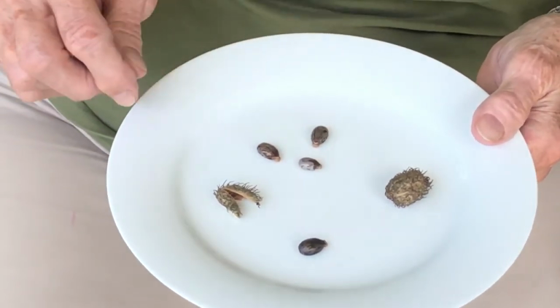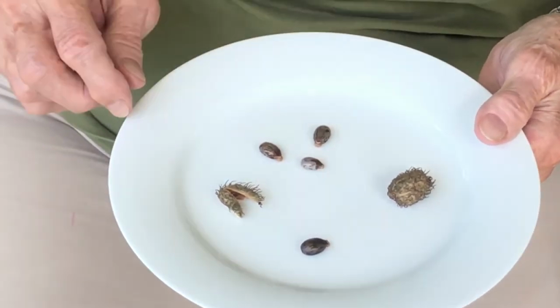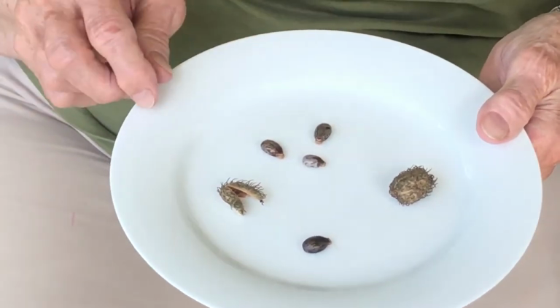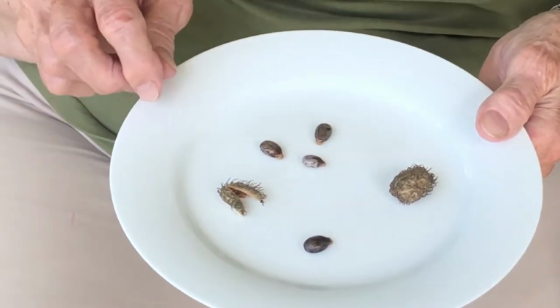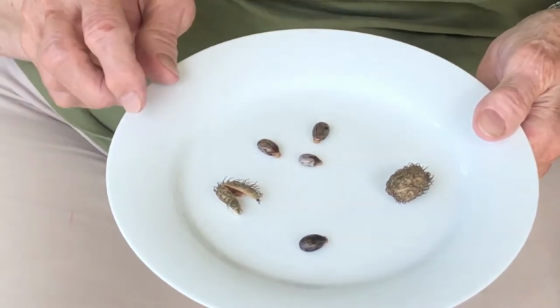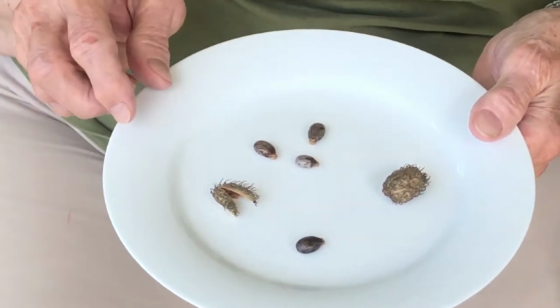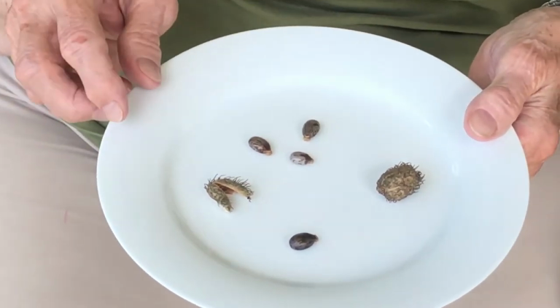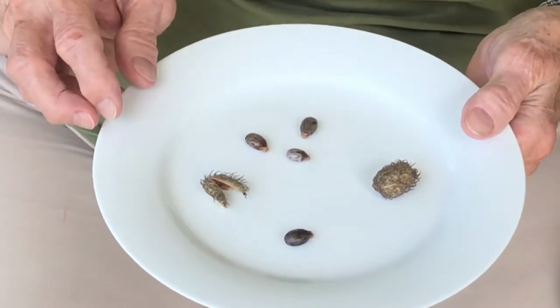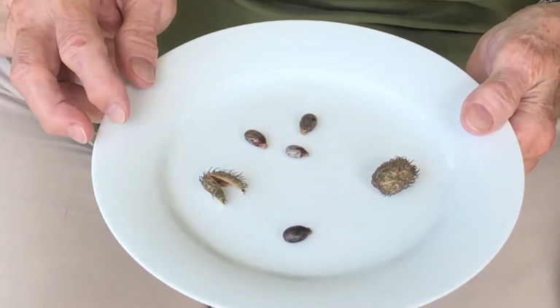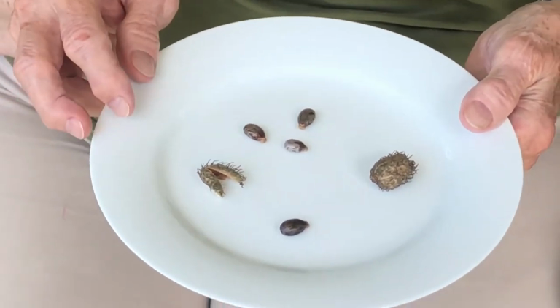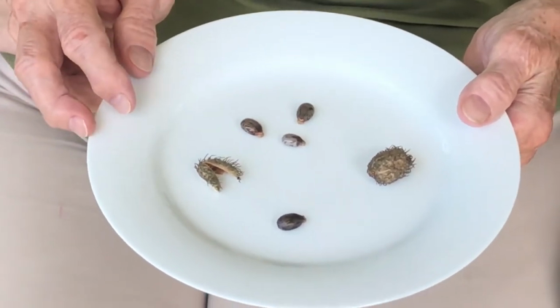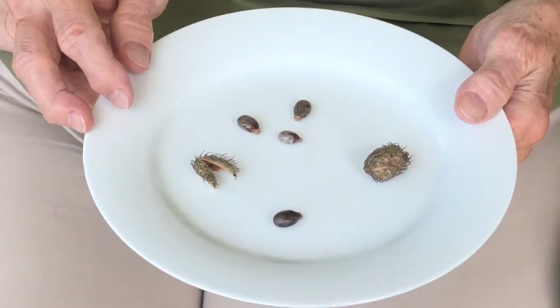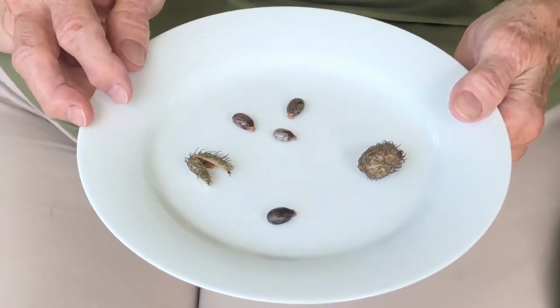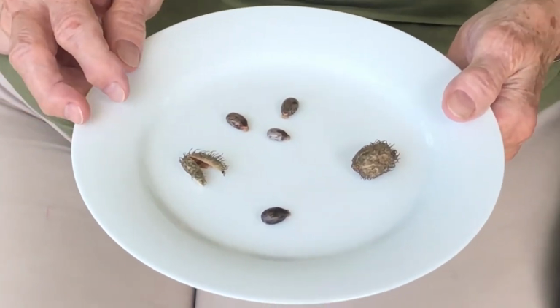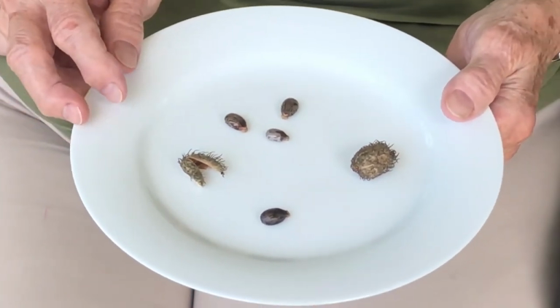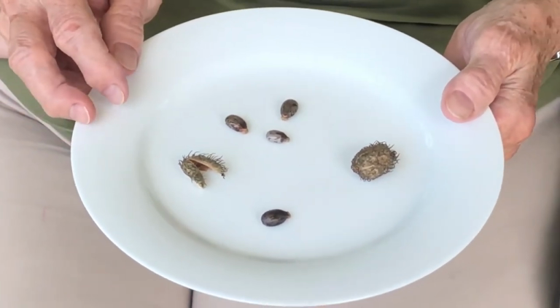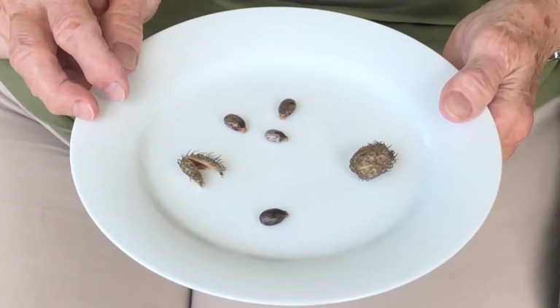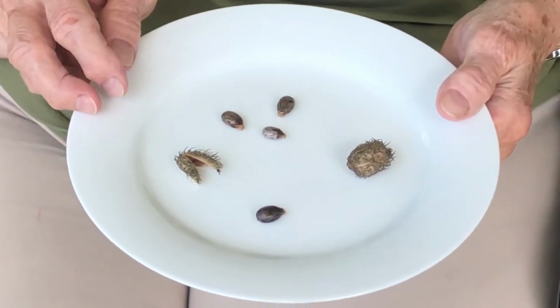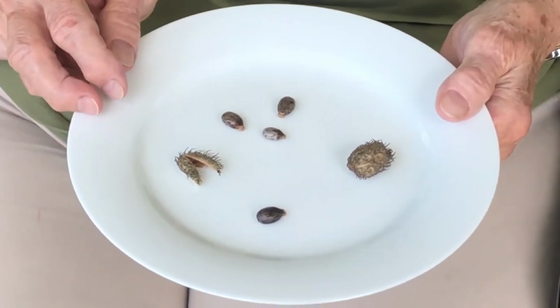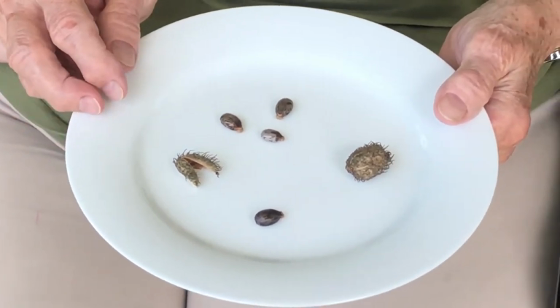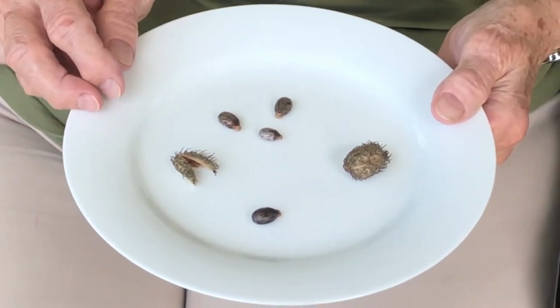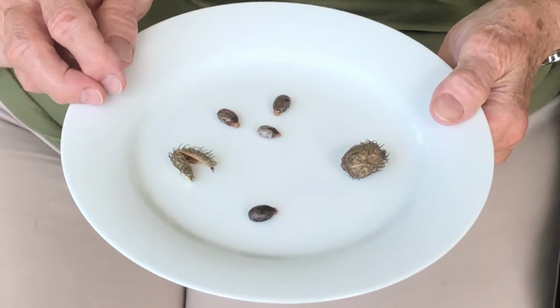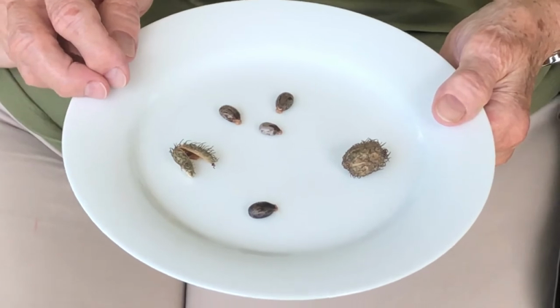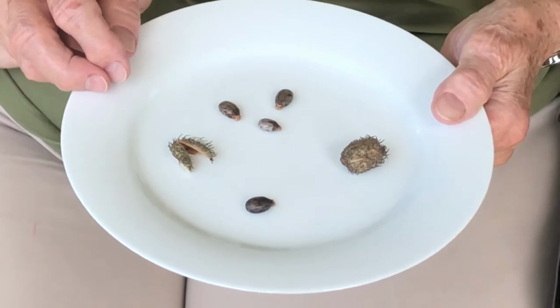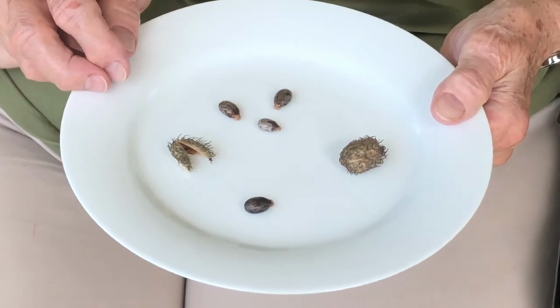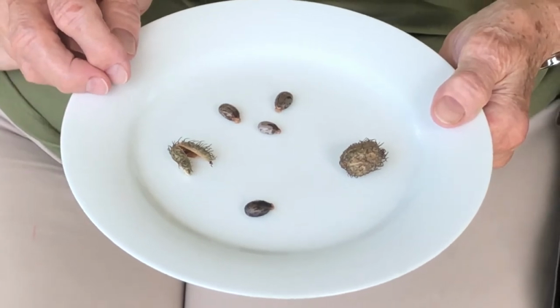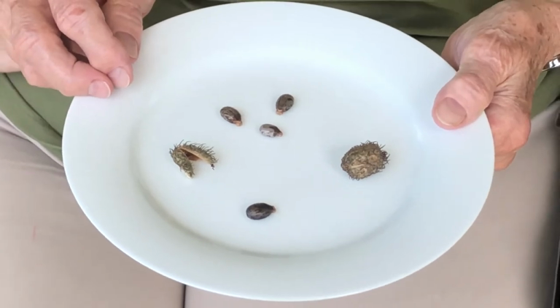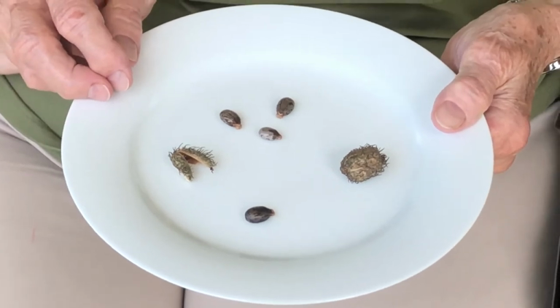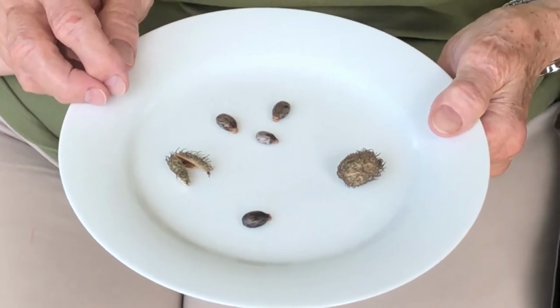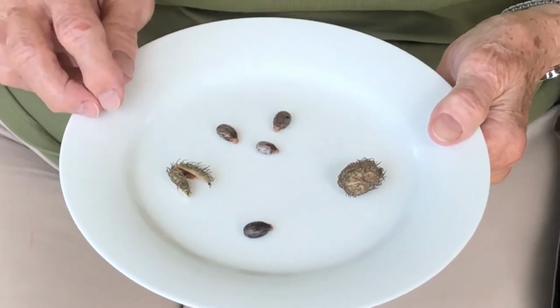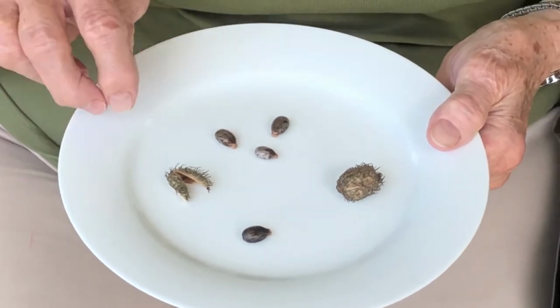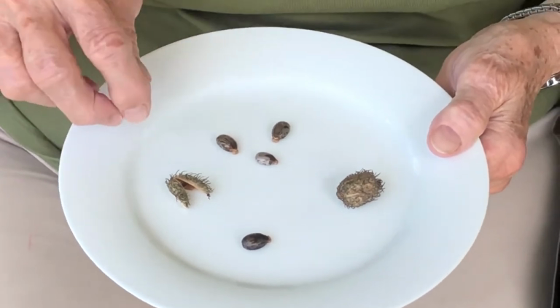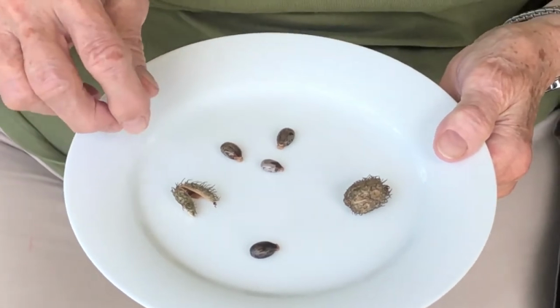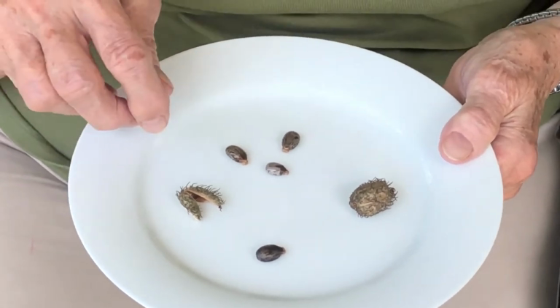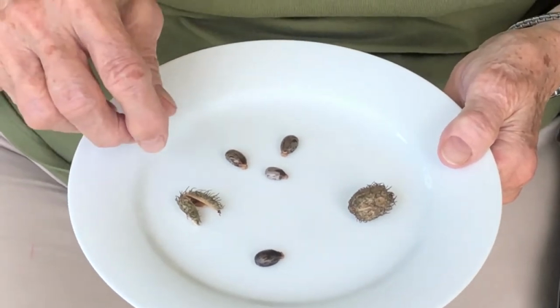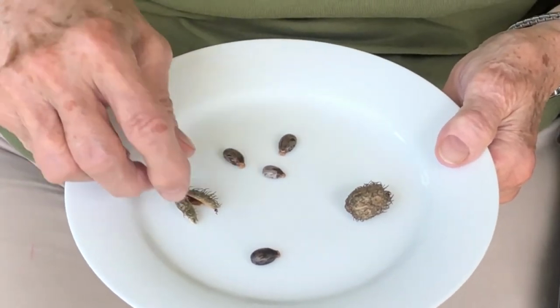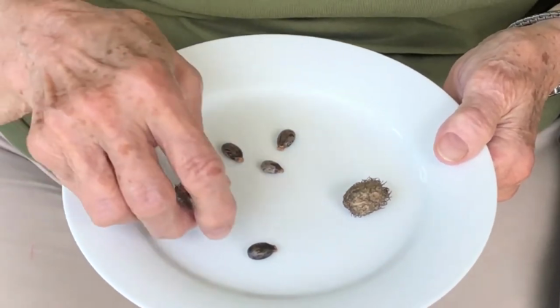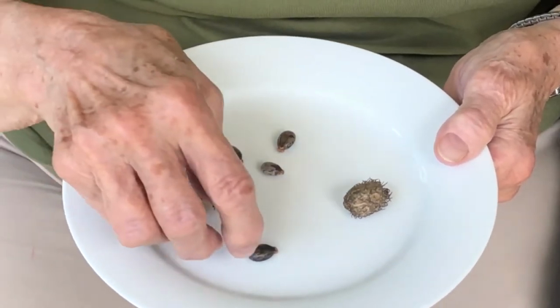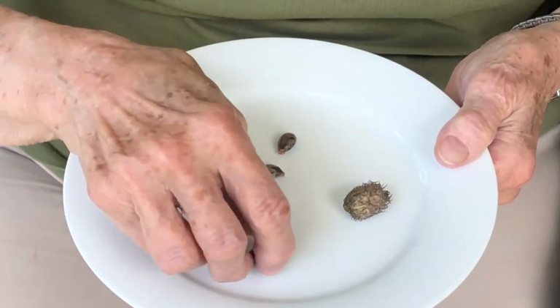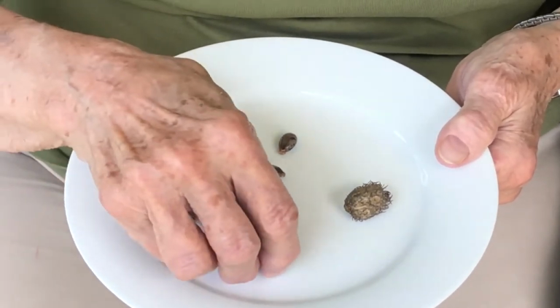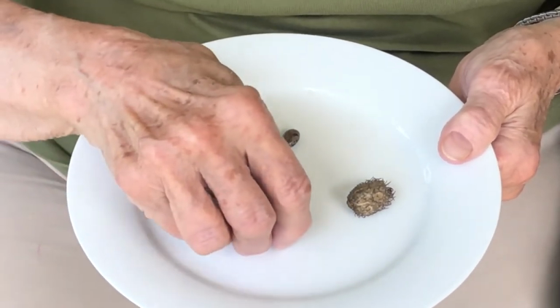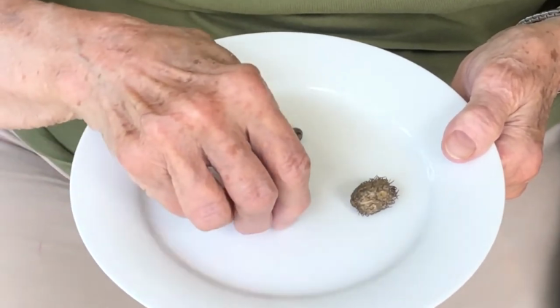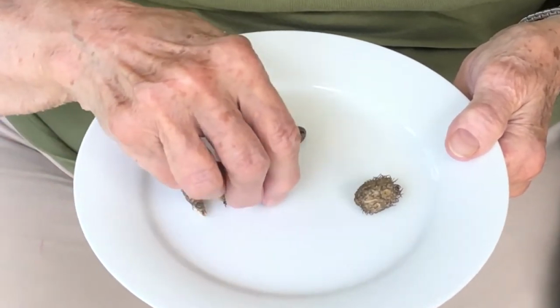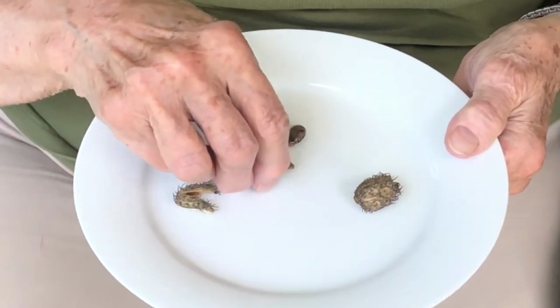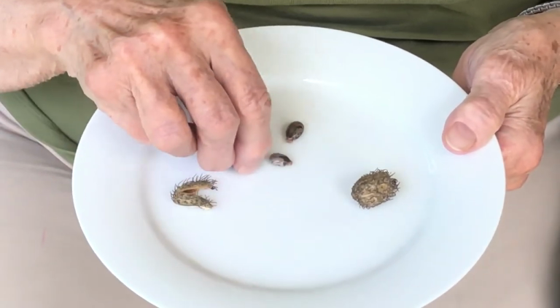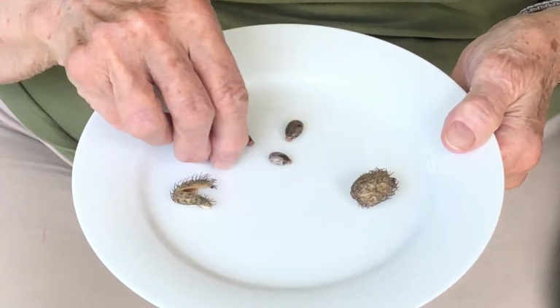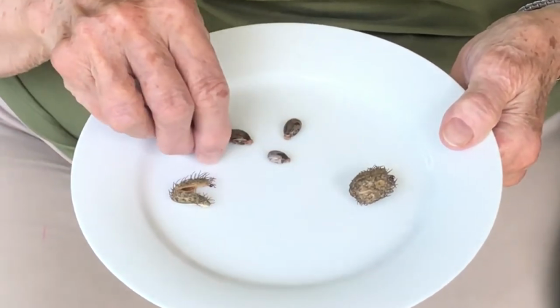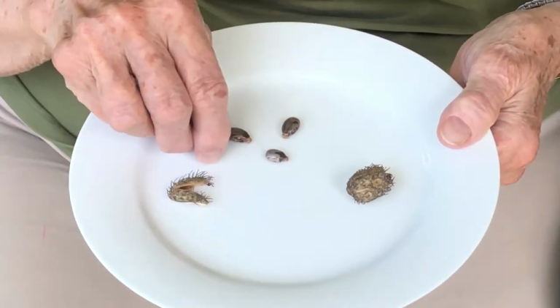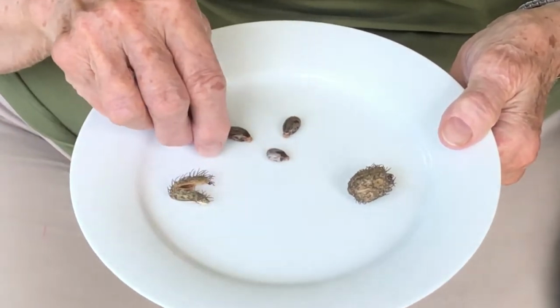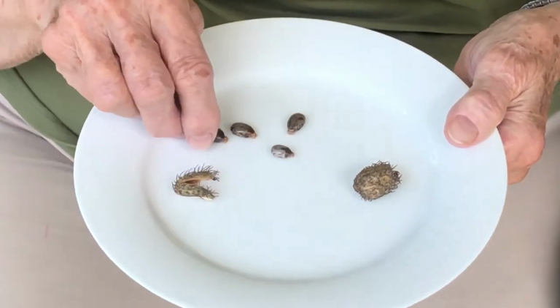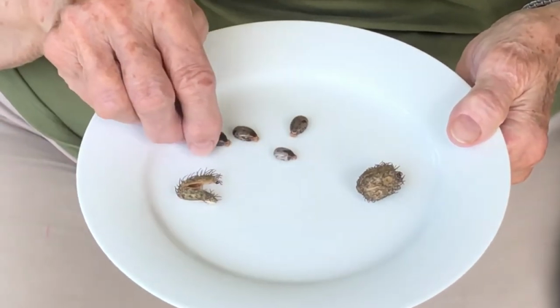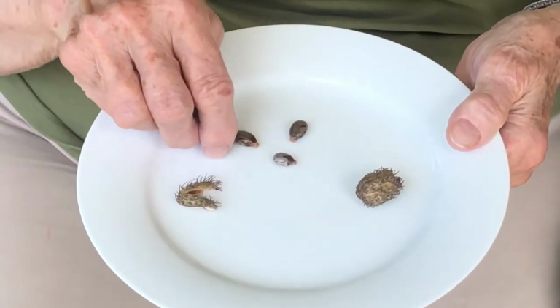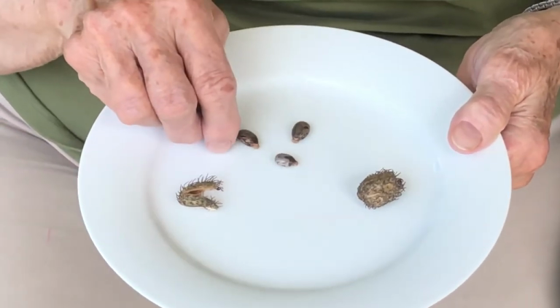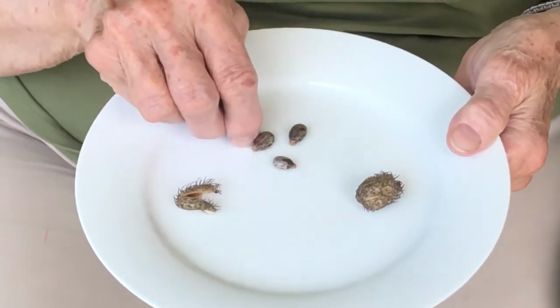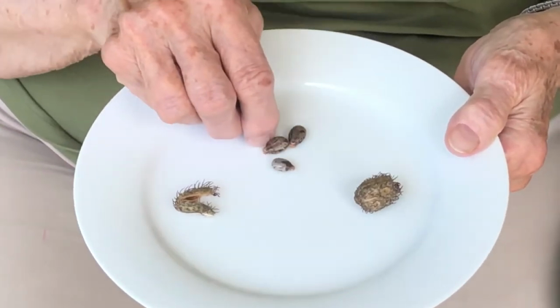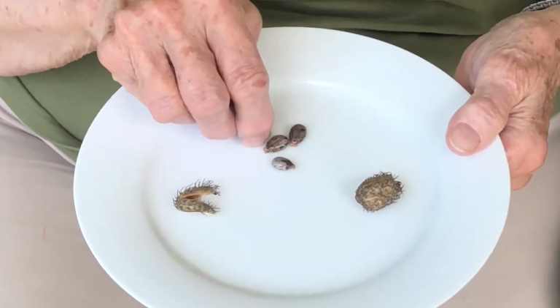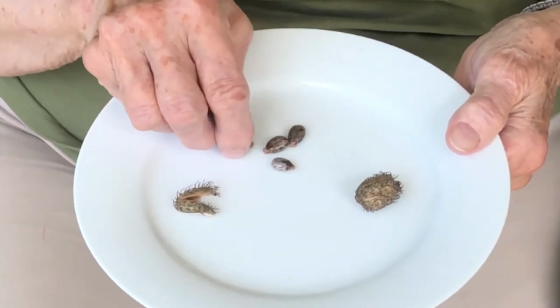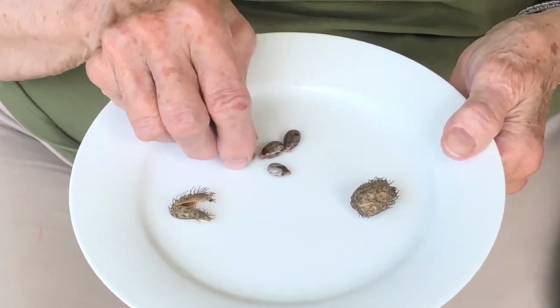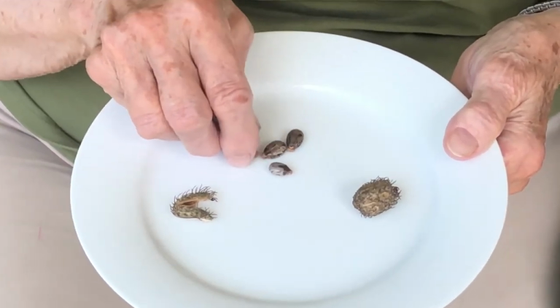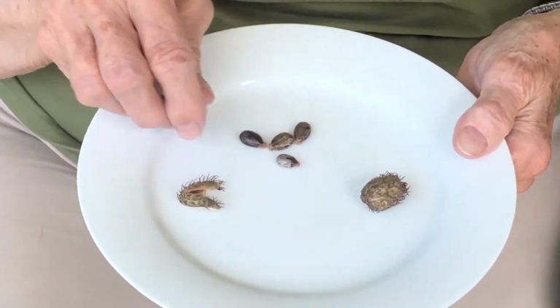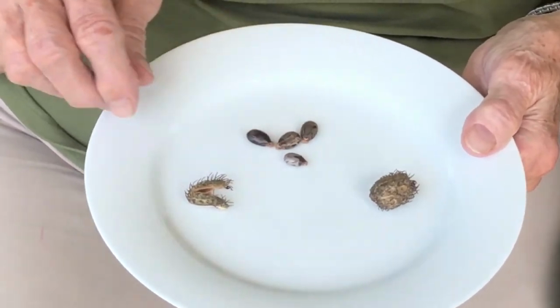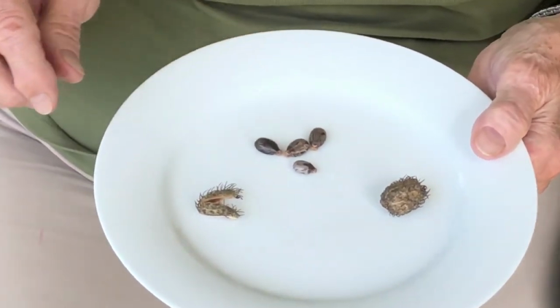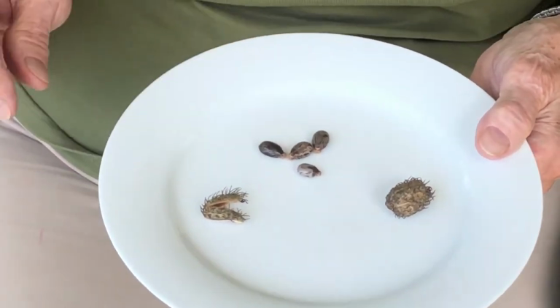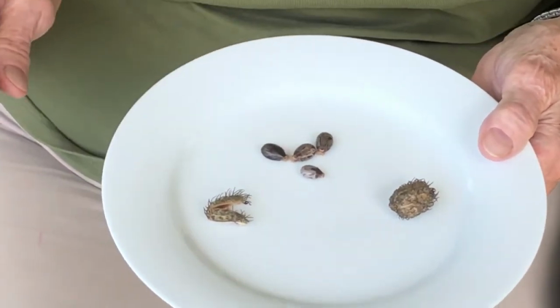The seeds are the most poisonous part of the plant. Four of them can kill an adult who eats them.